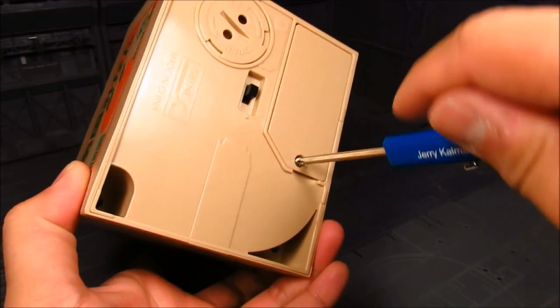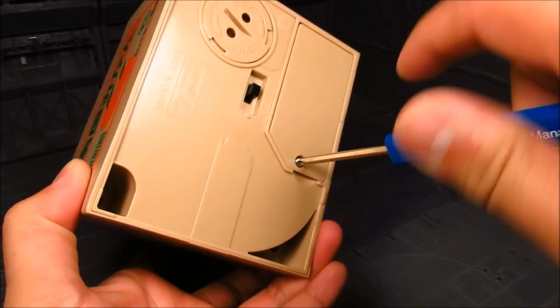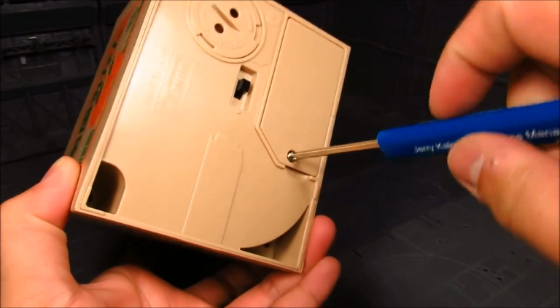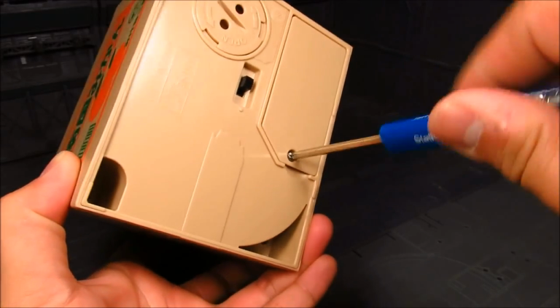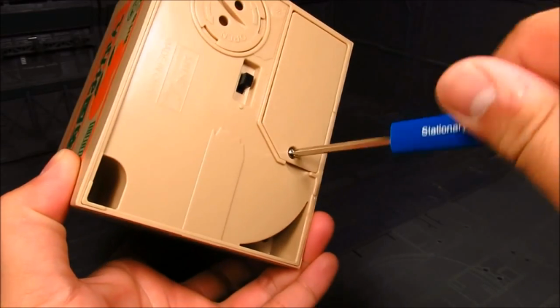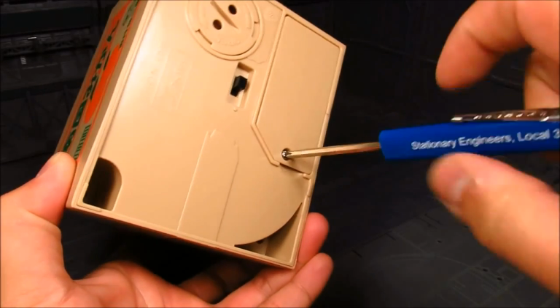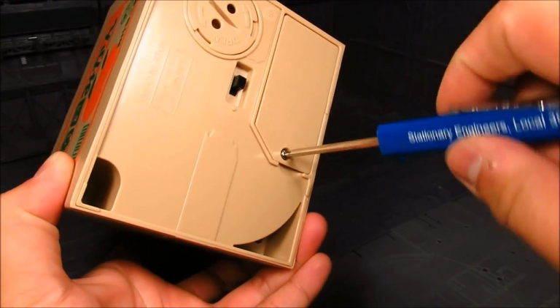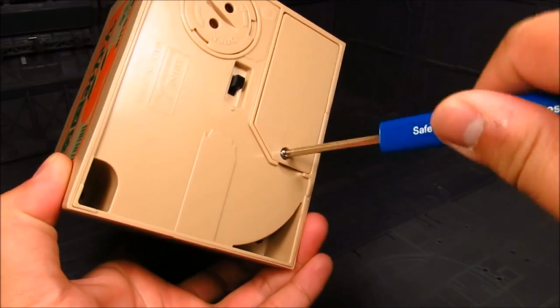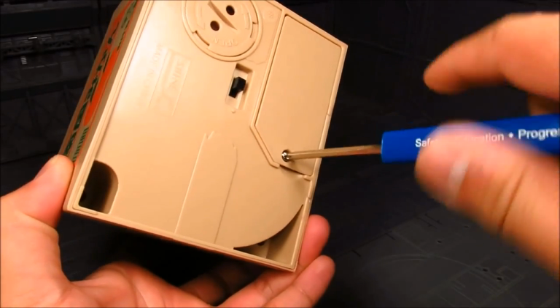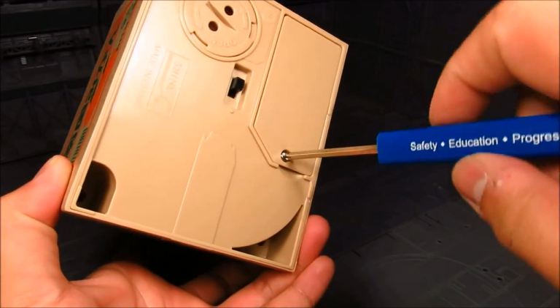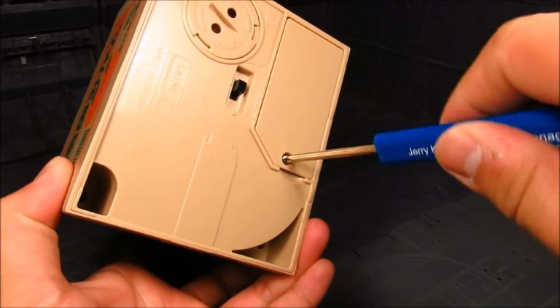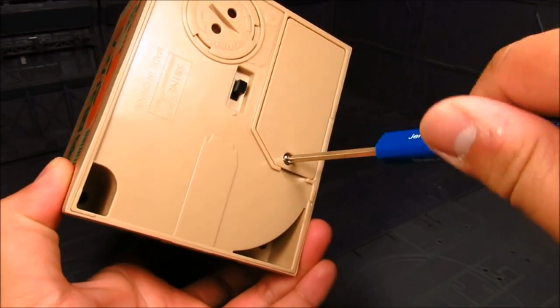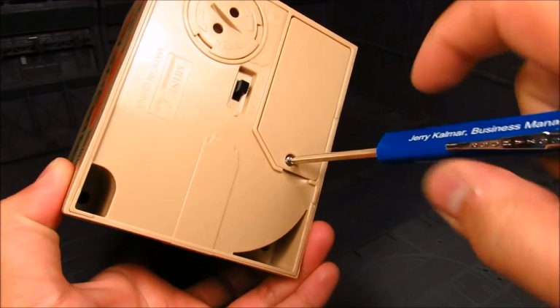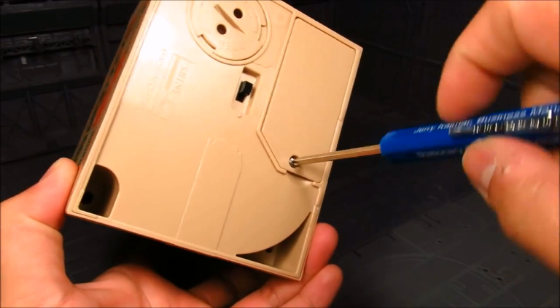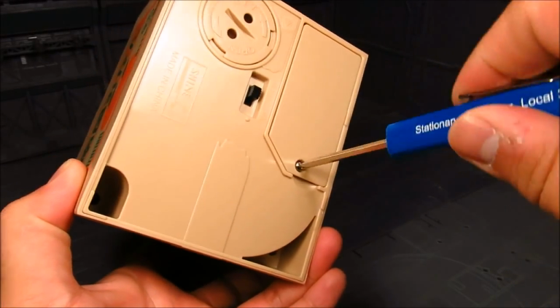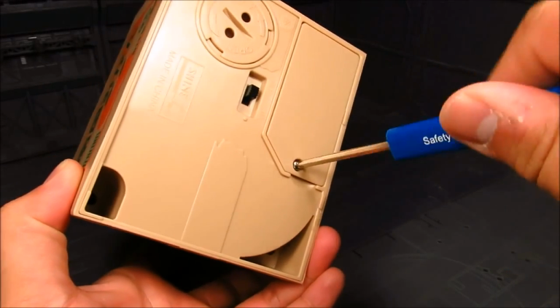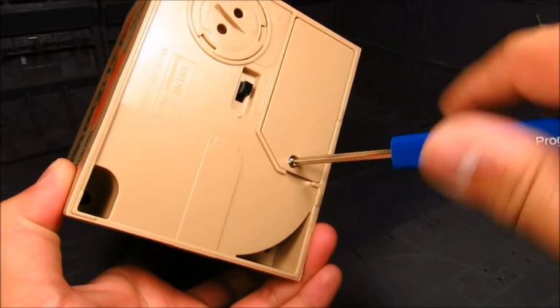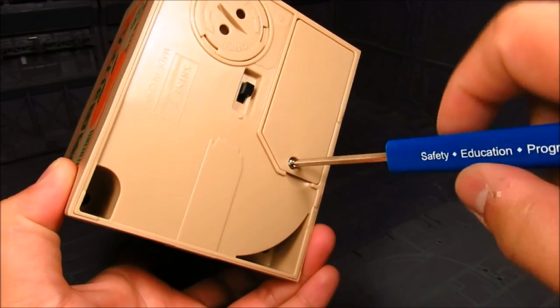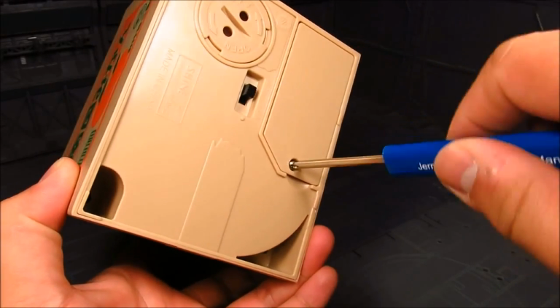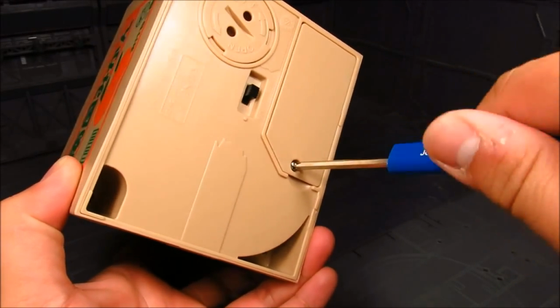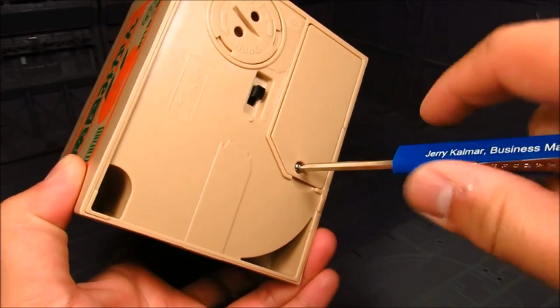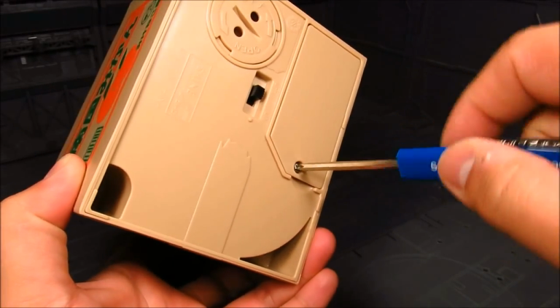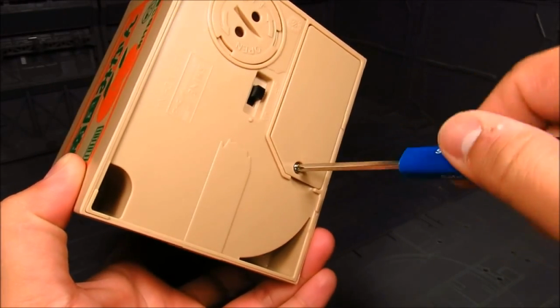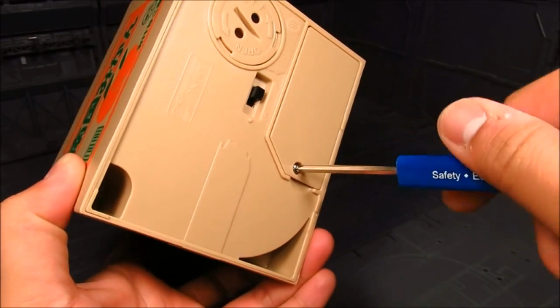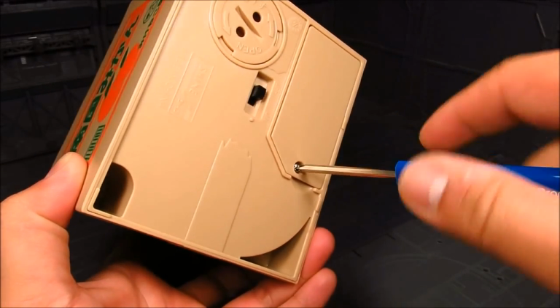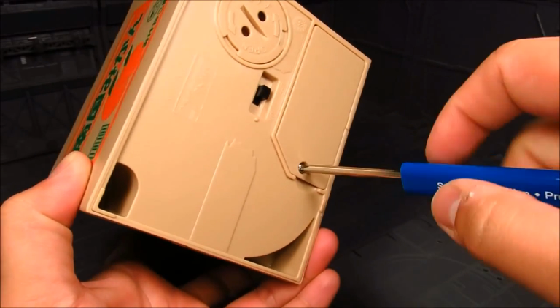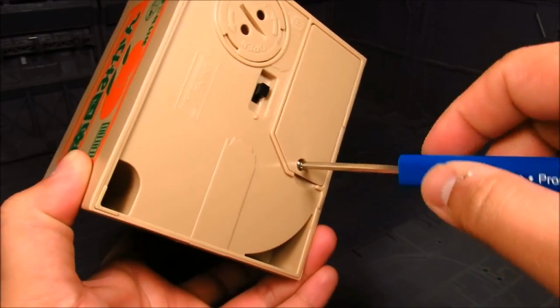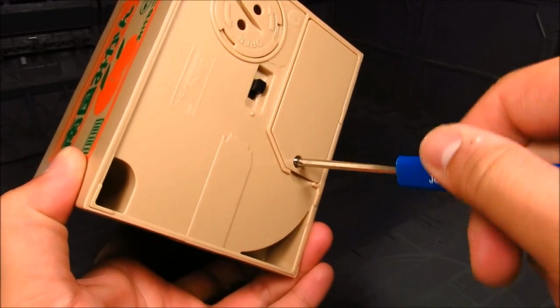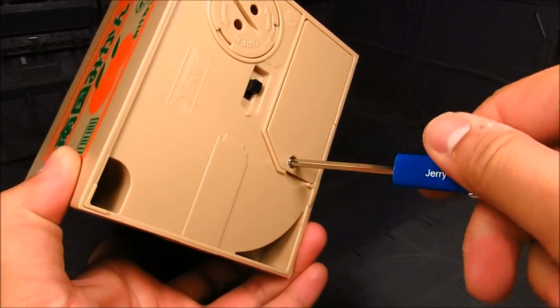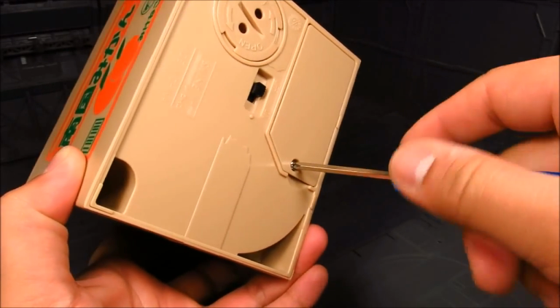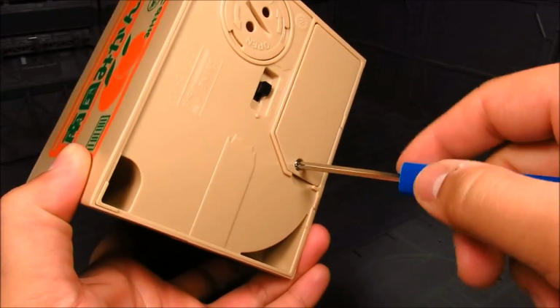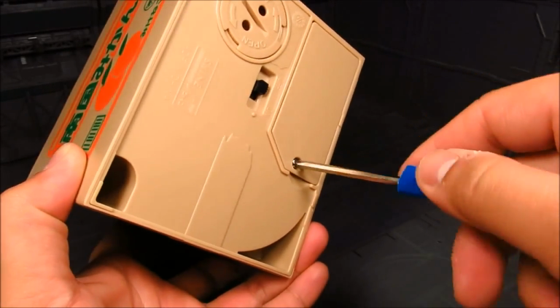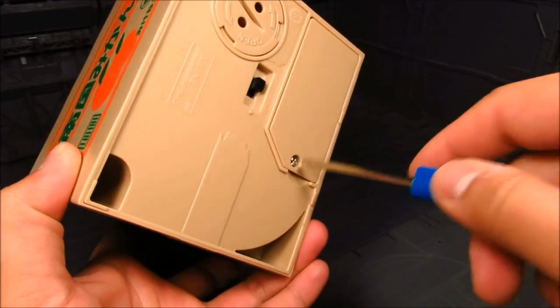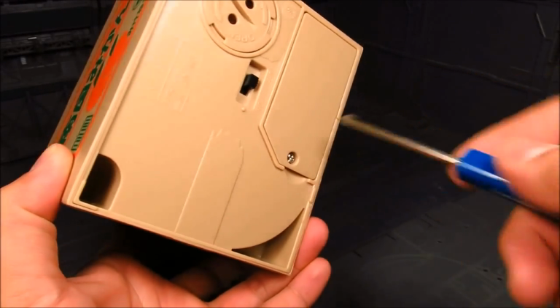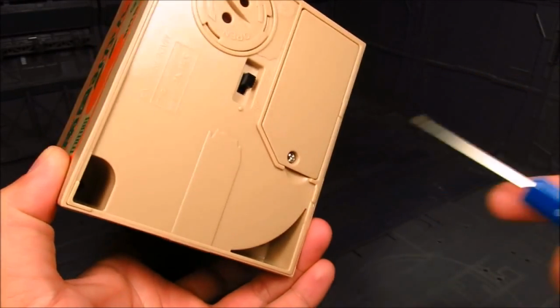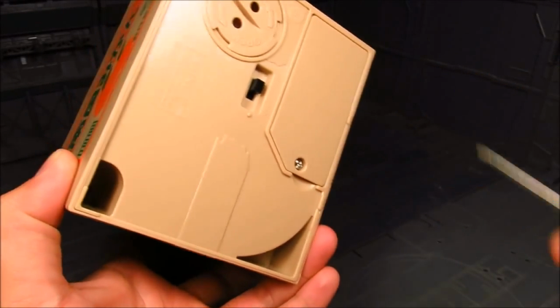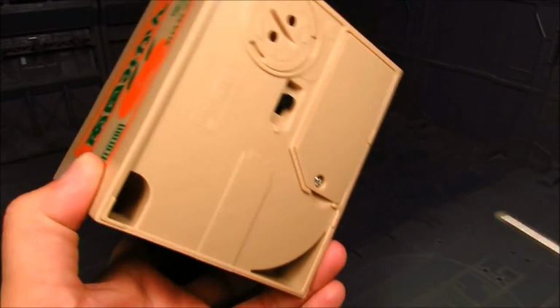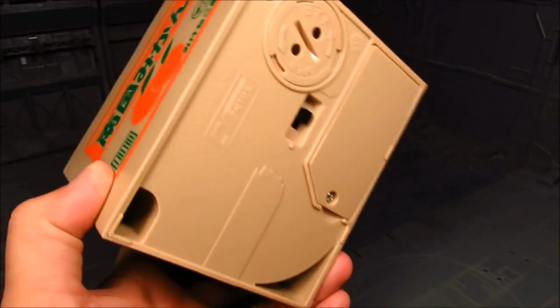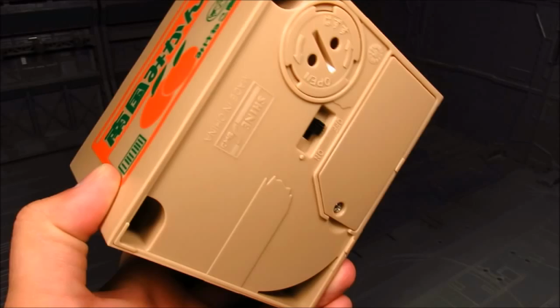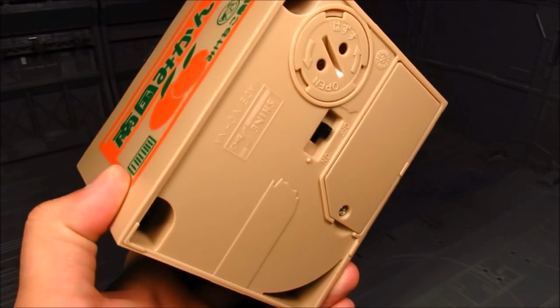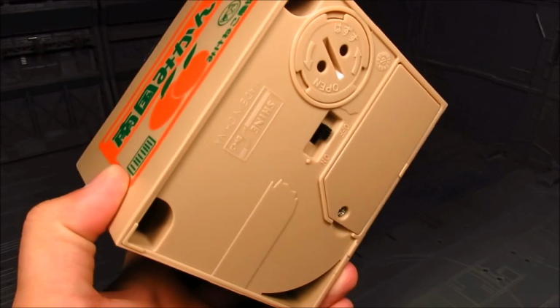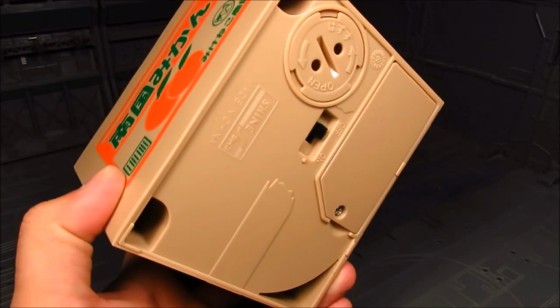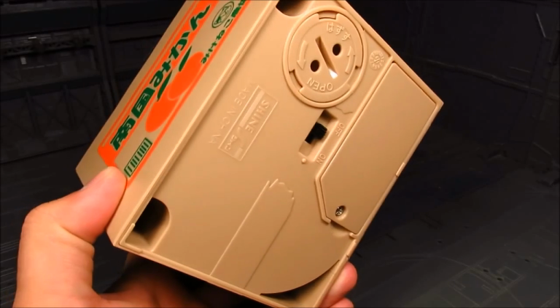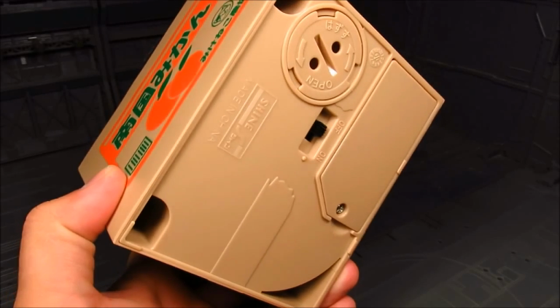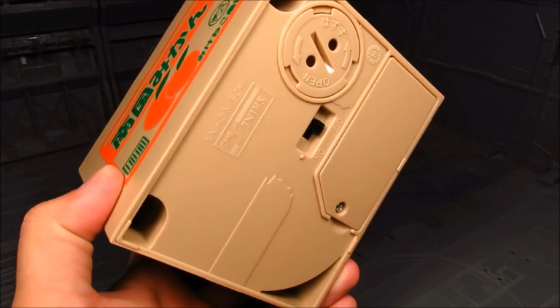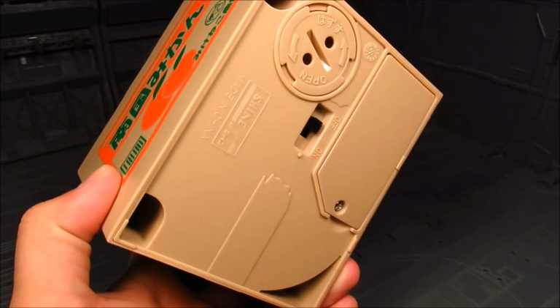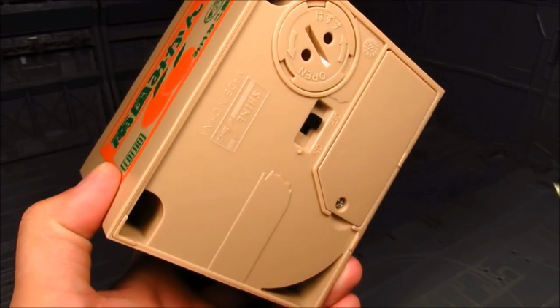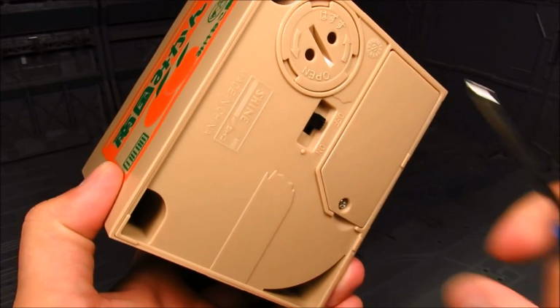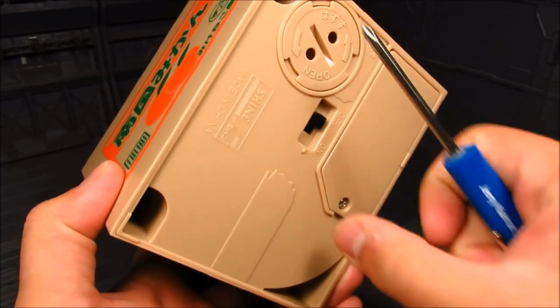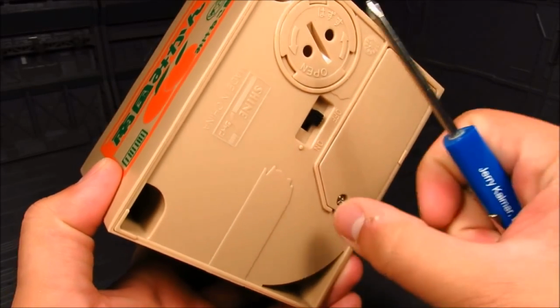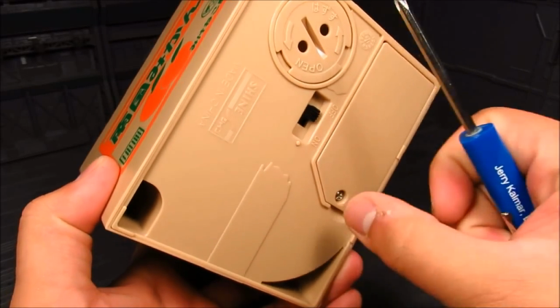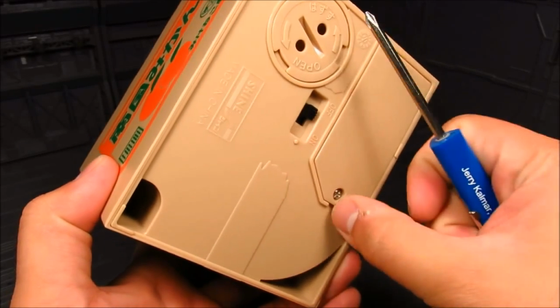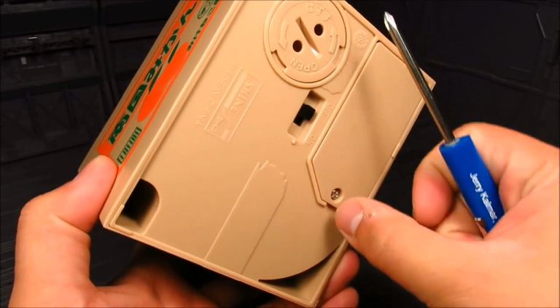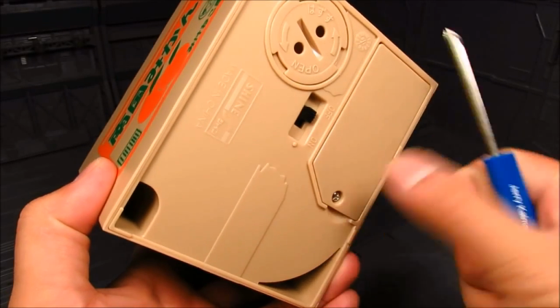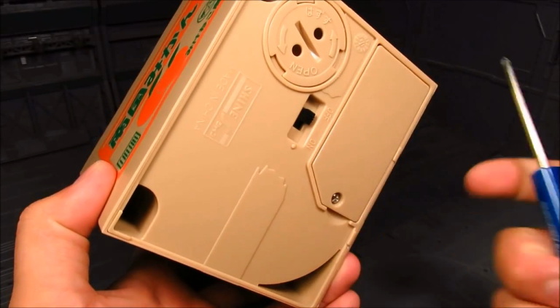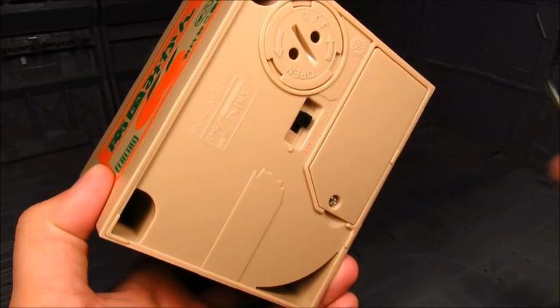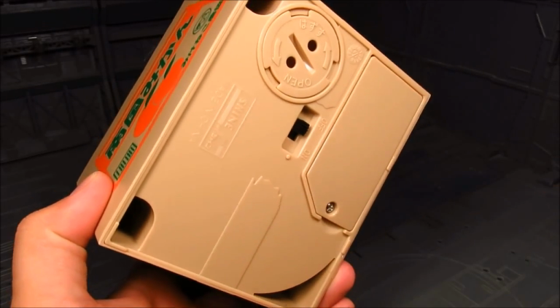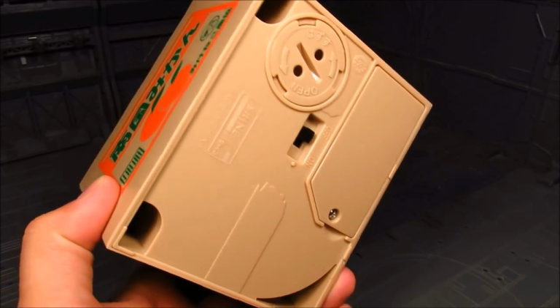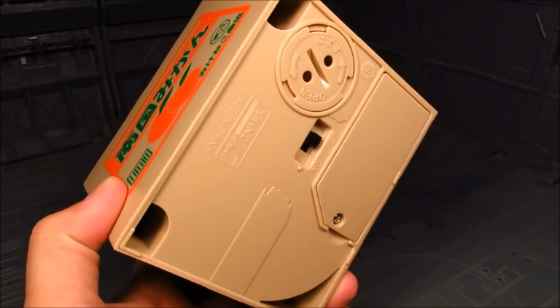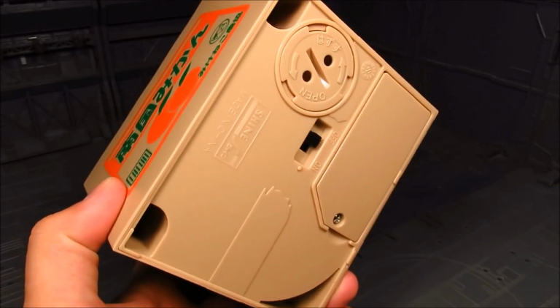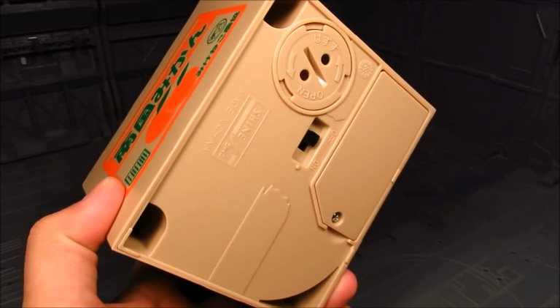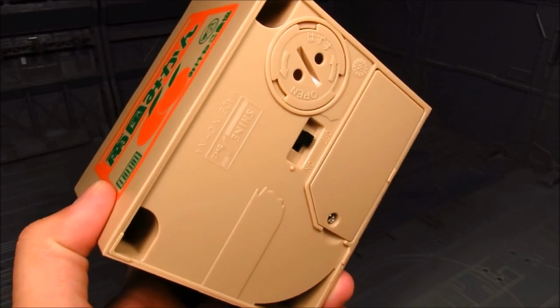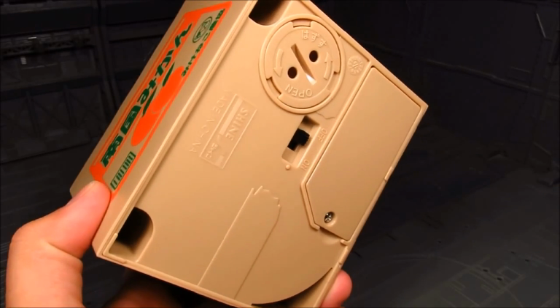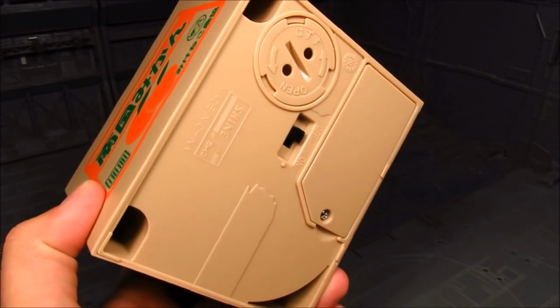In some sense, I kind of like how you've got to screw it in, because sometimes those tab things tend to break.